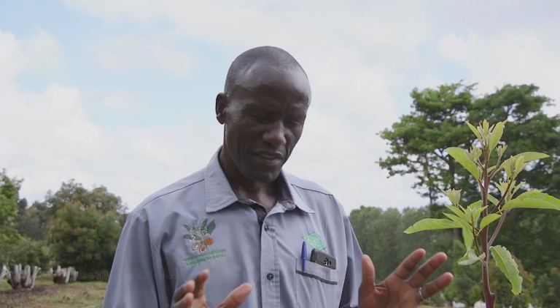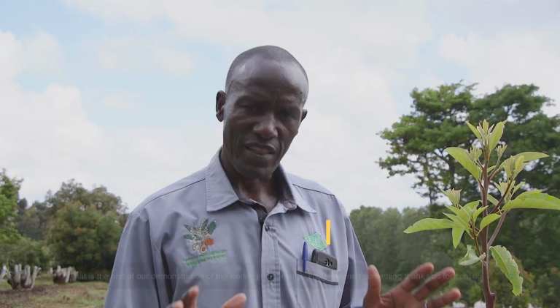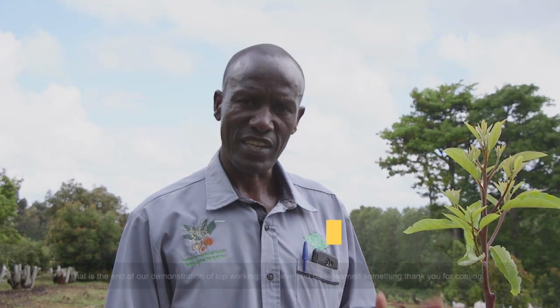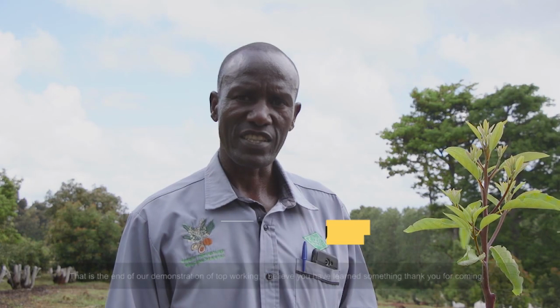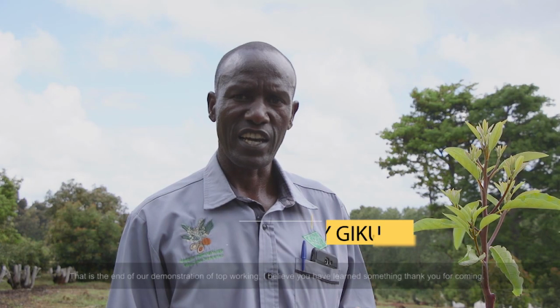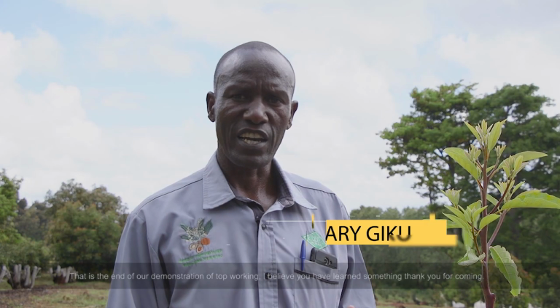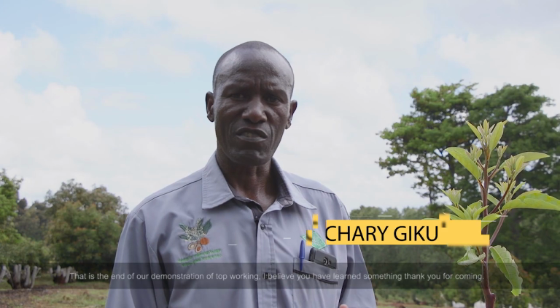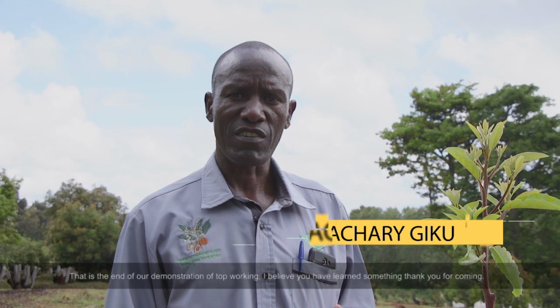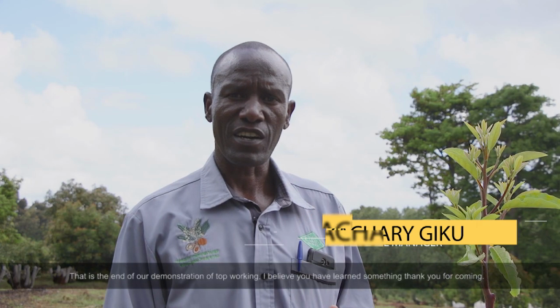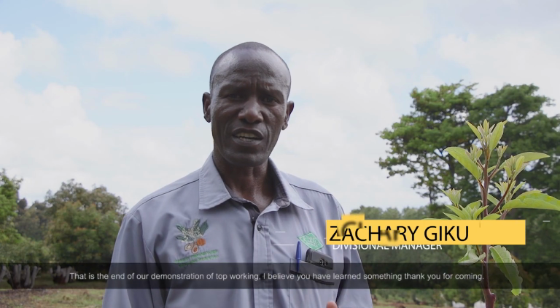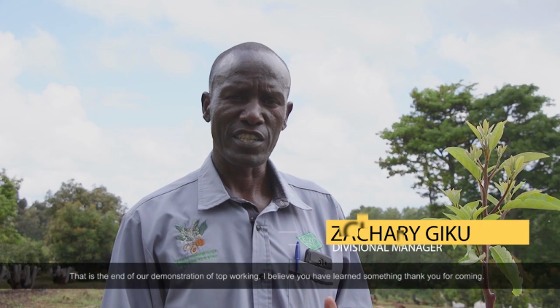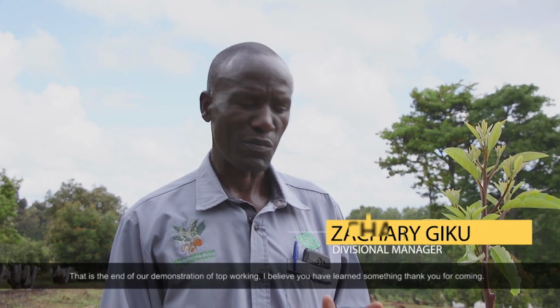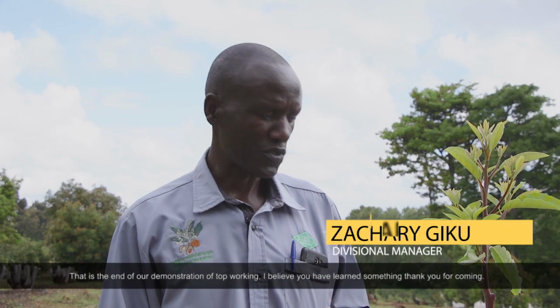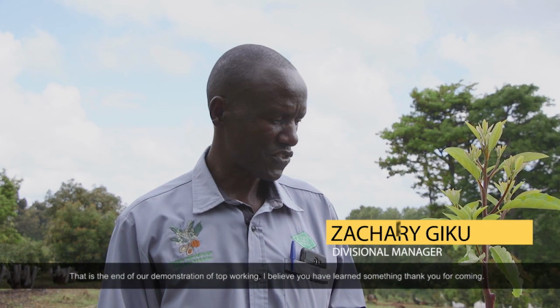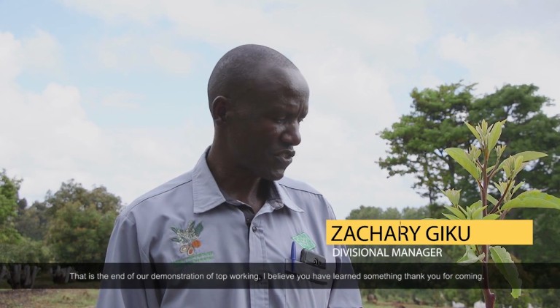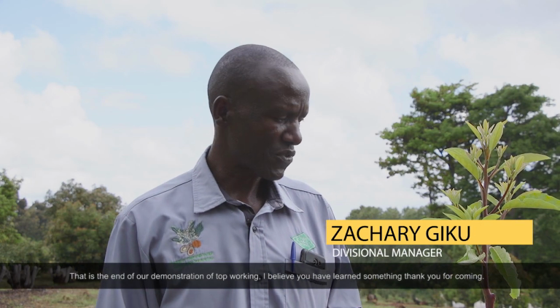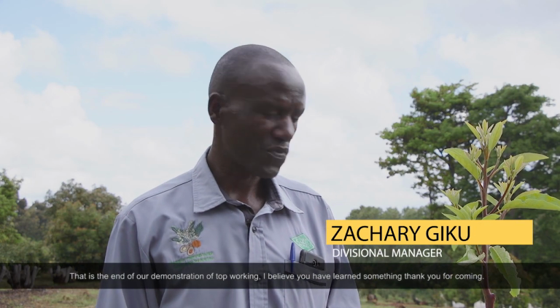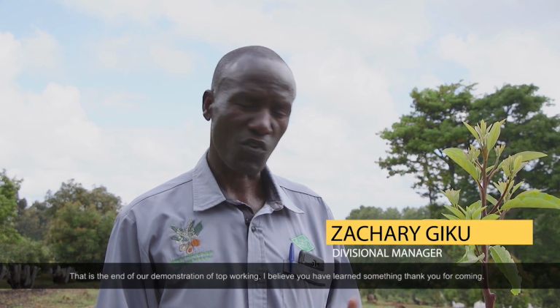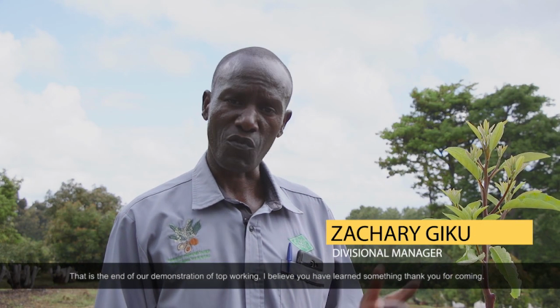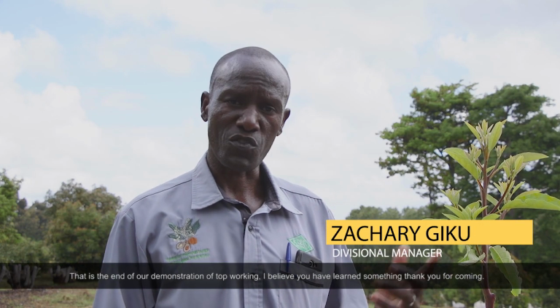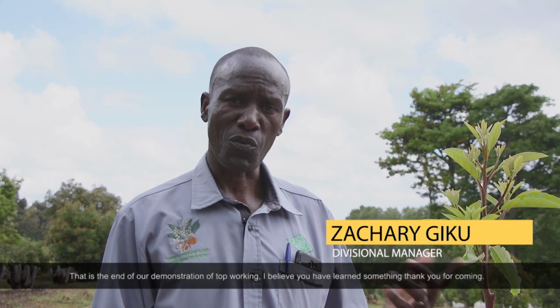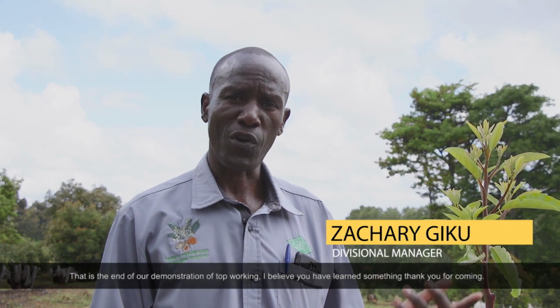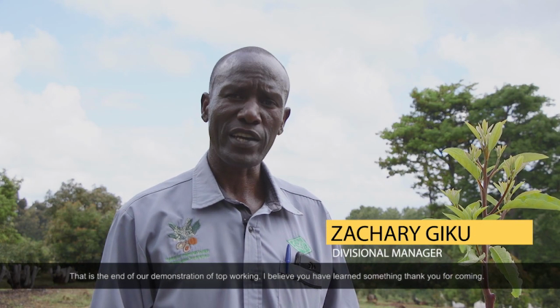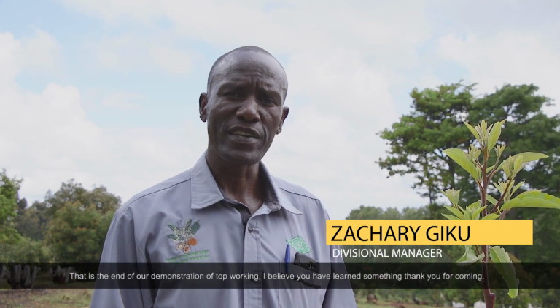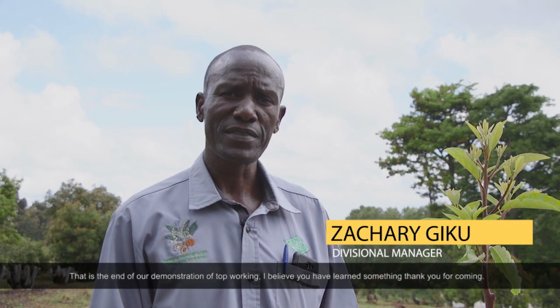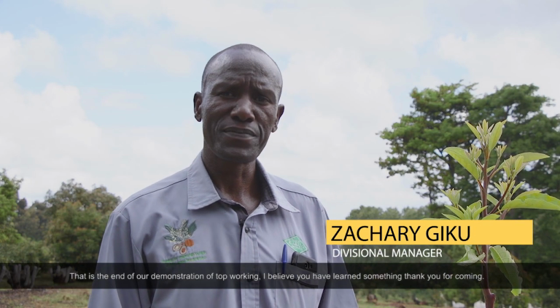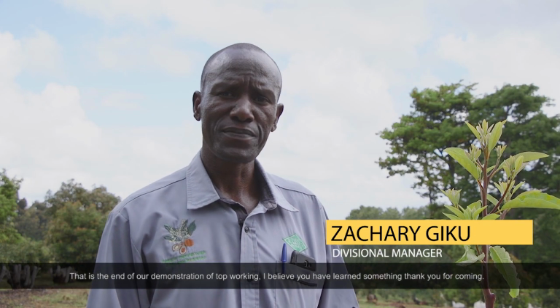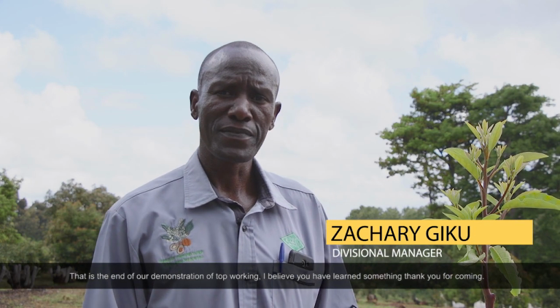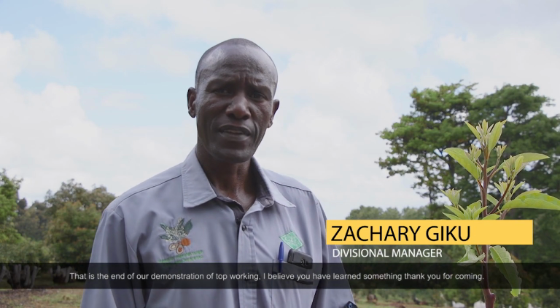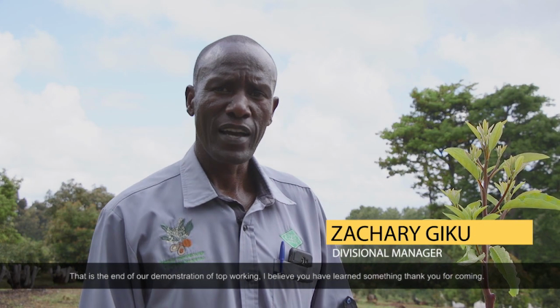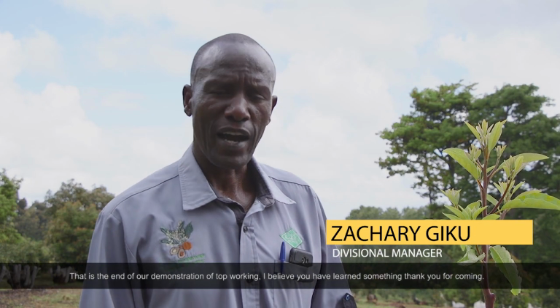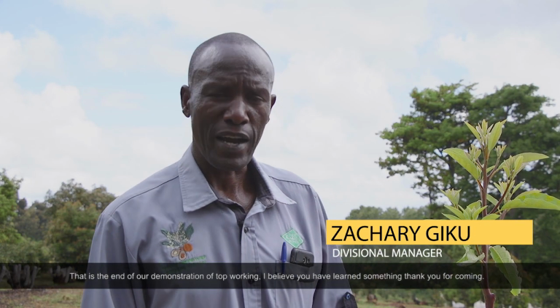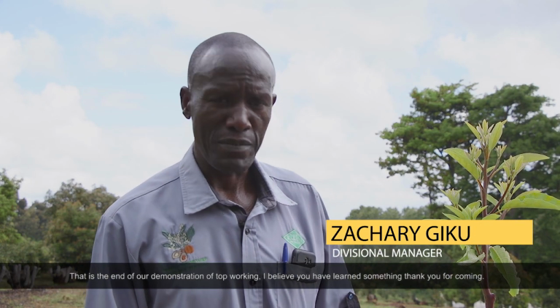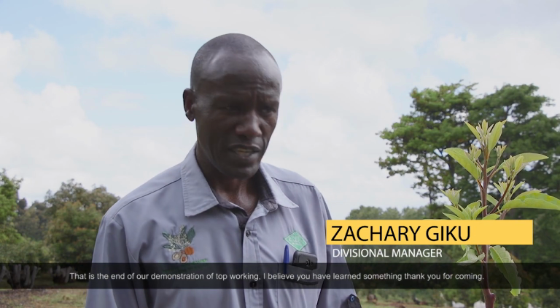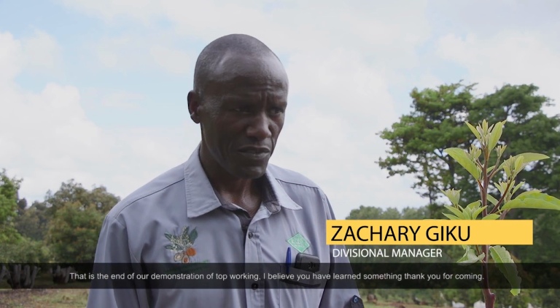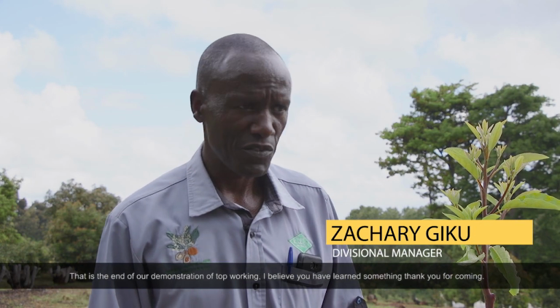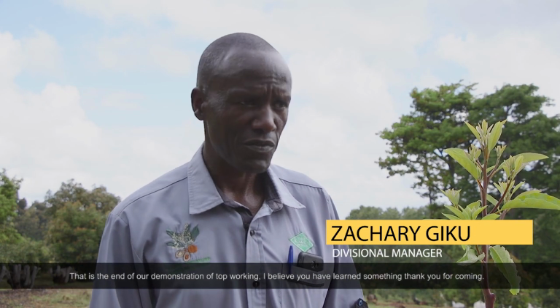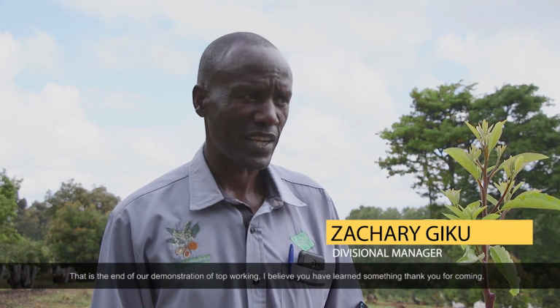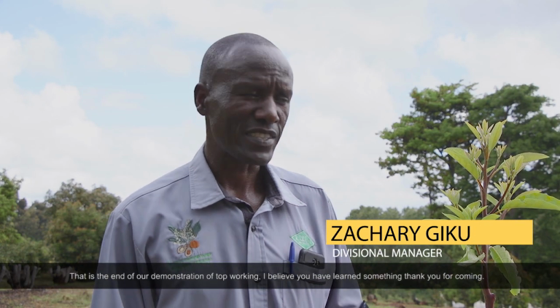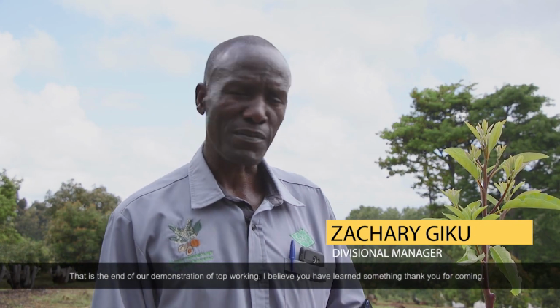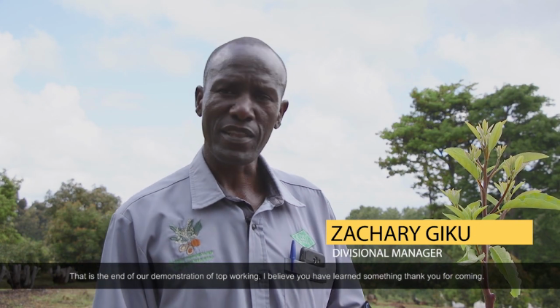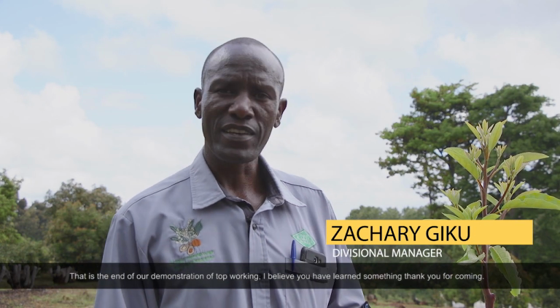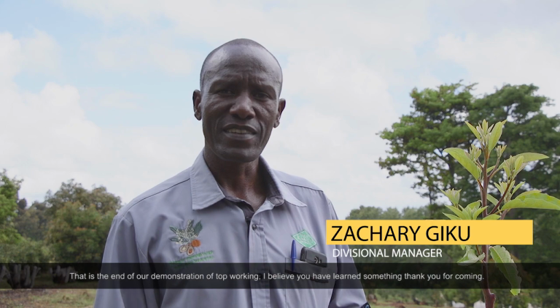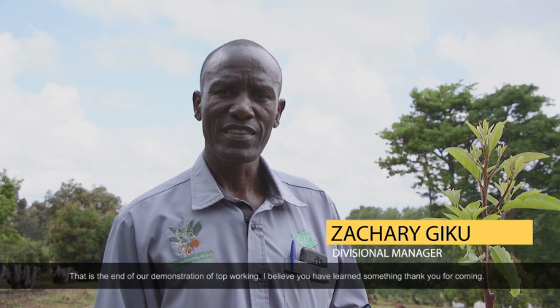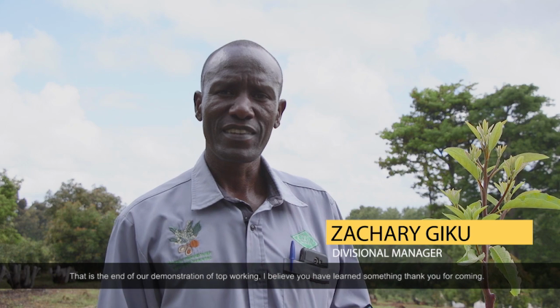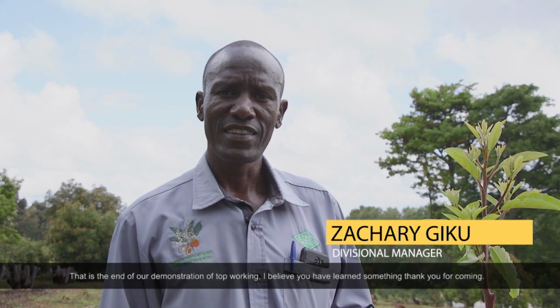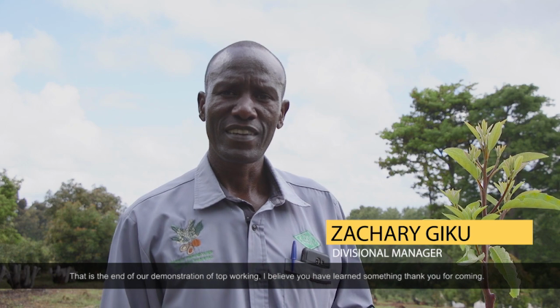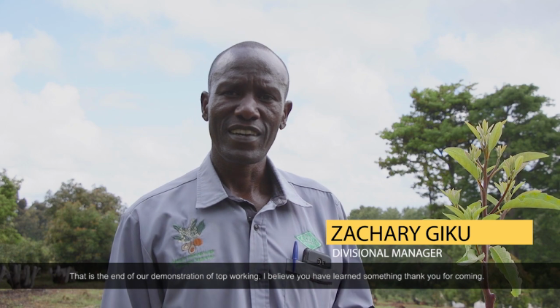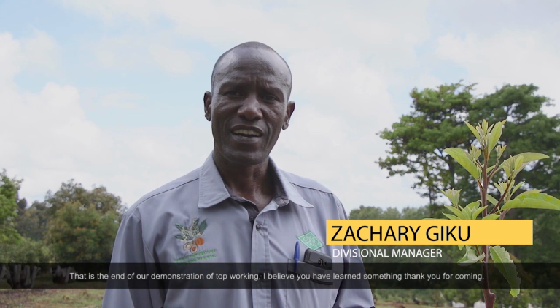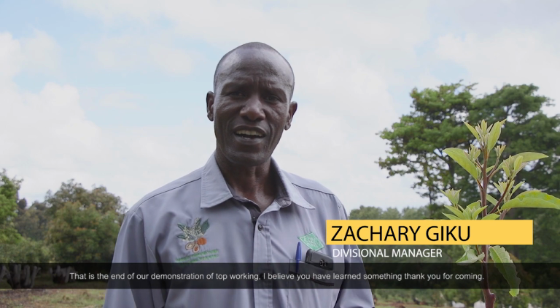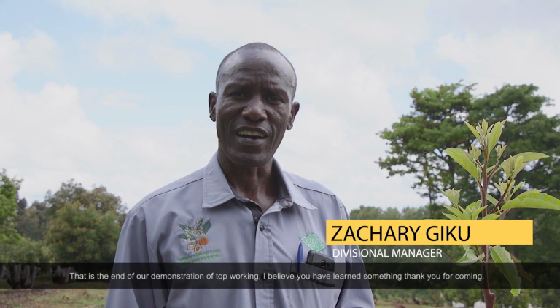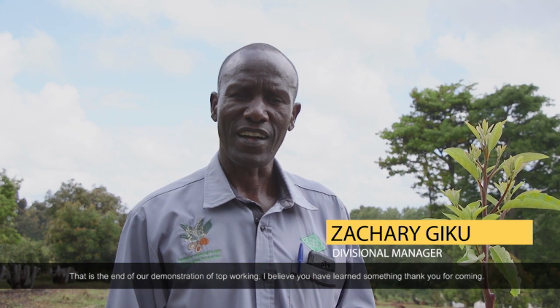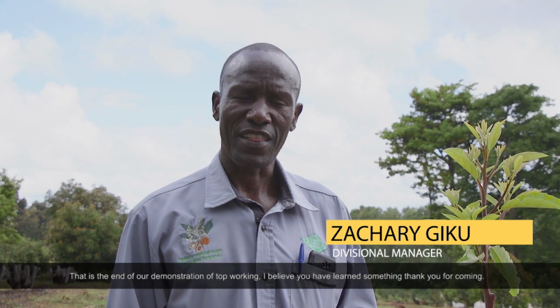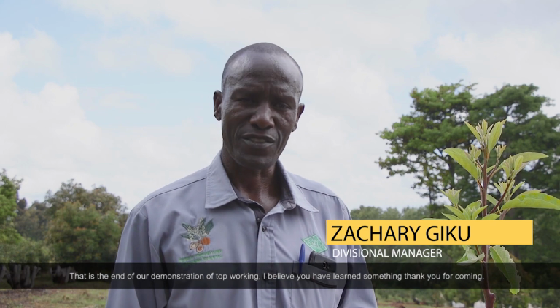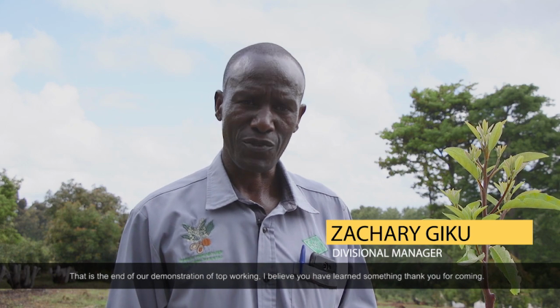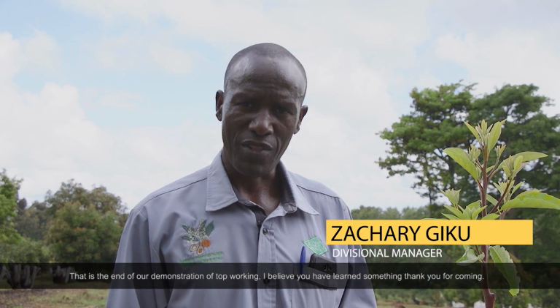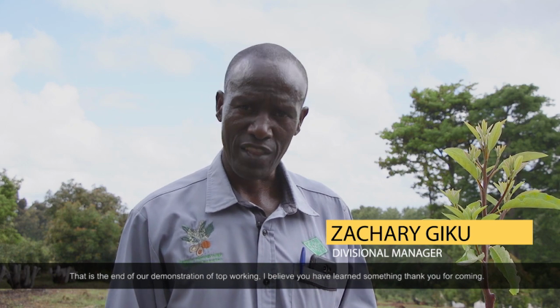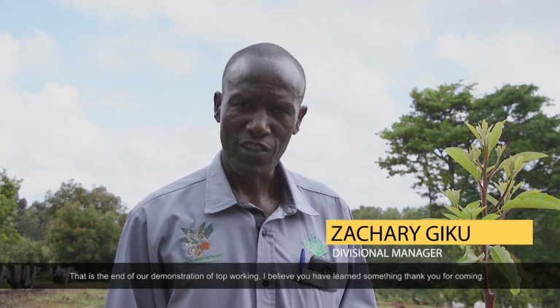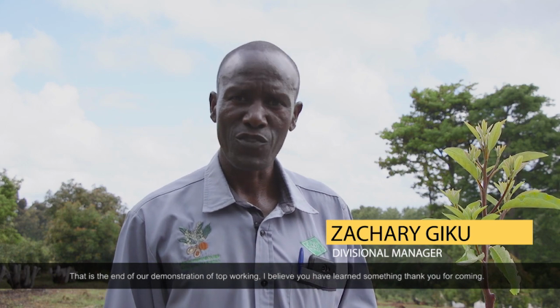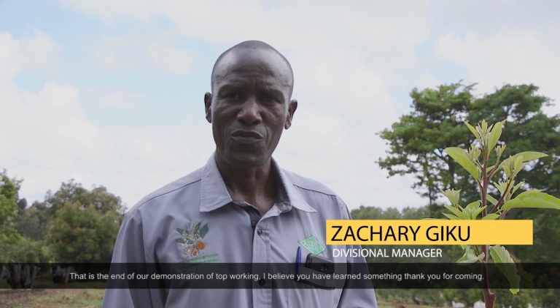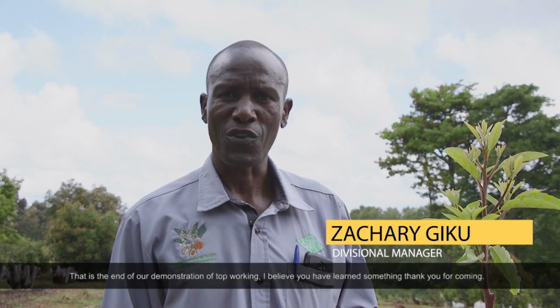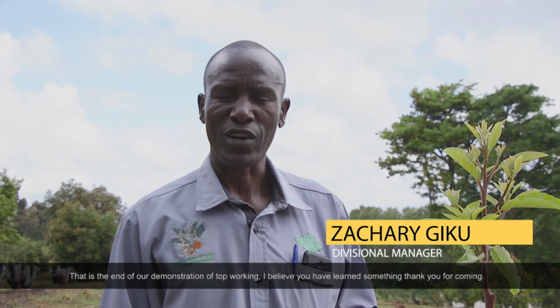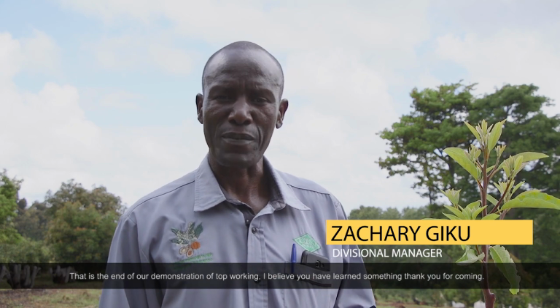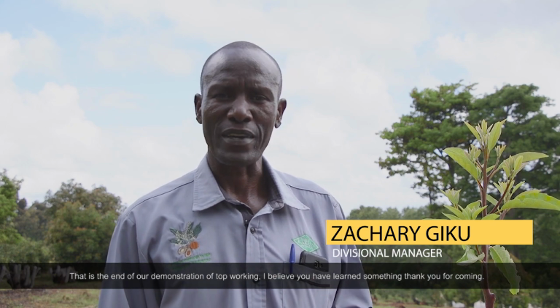That's the end of our demonstration of top working. I believe you've learned something. Thank you for coming.